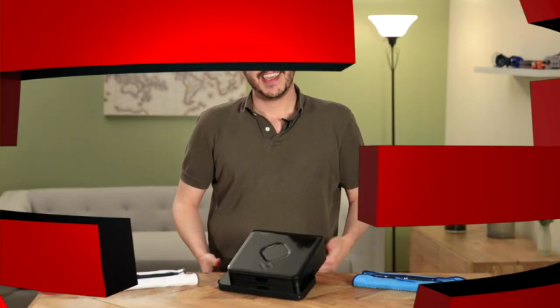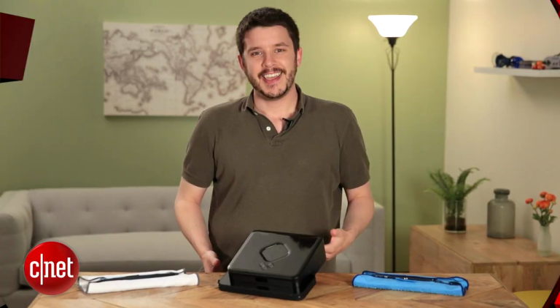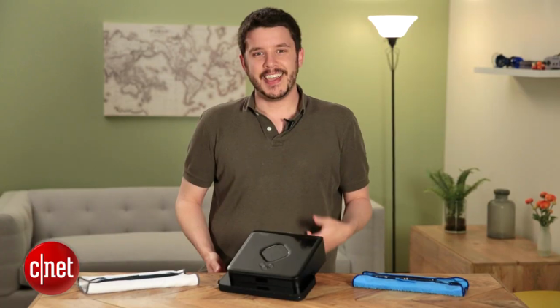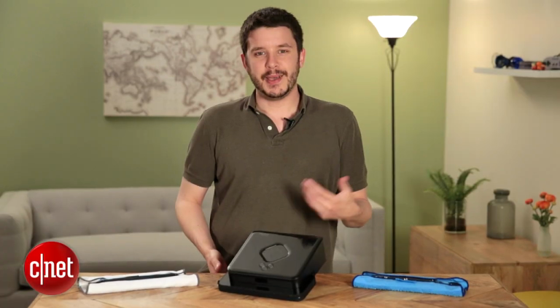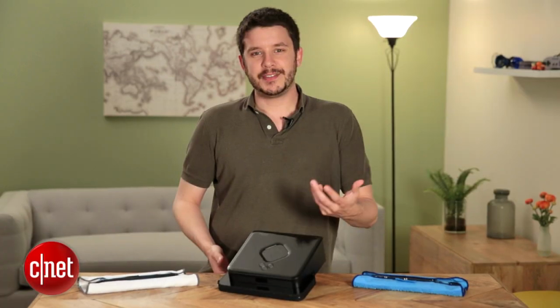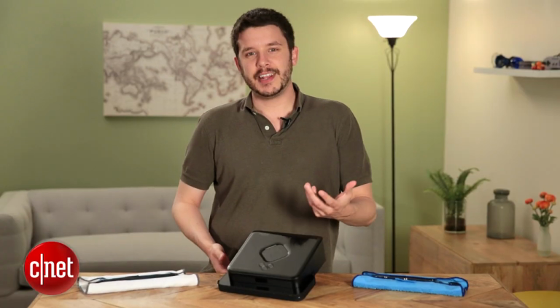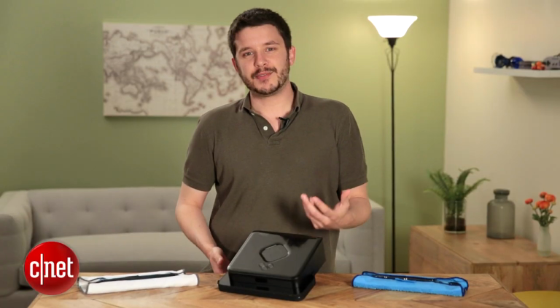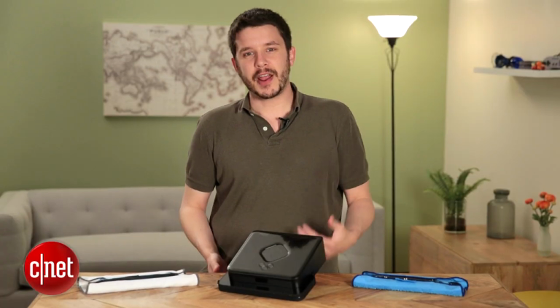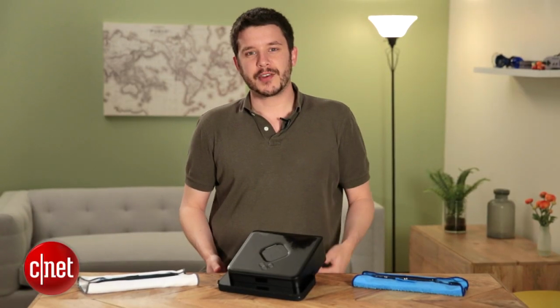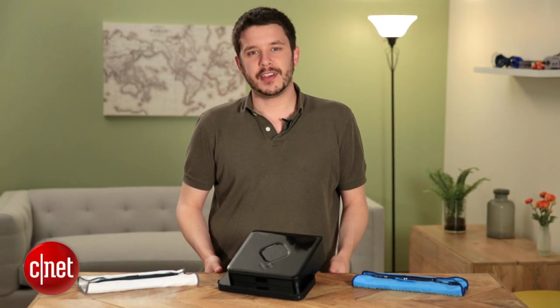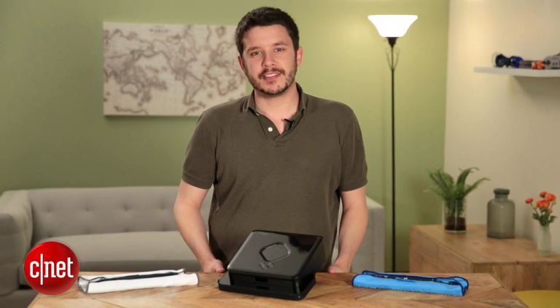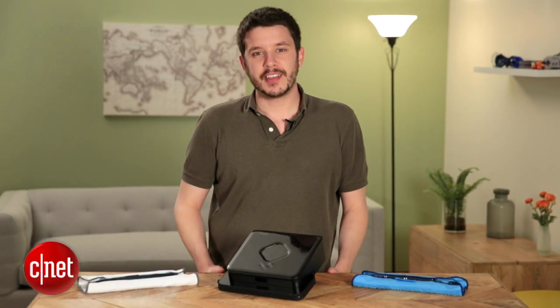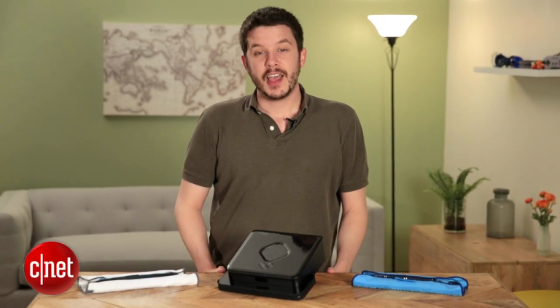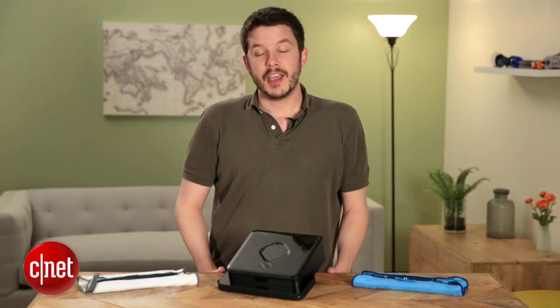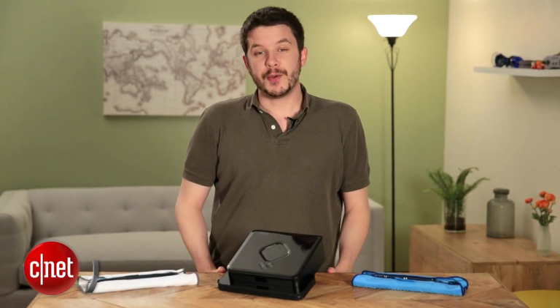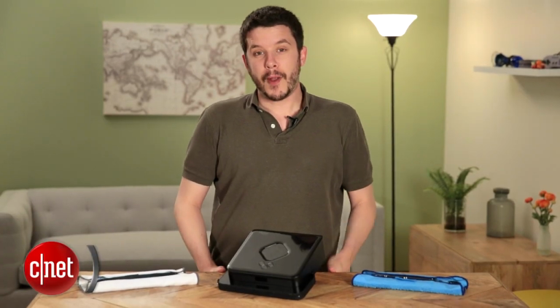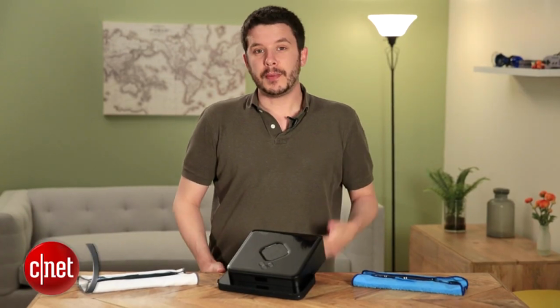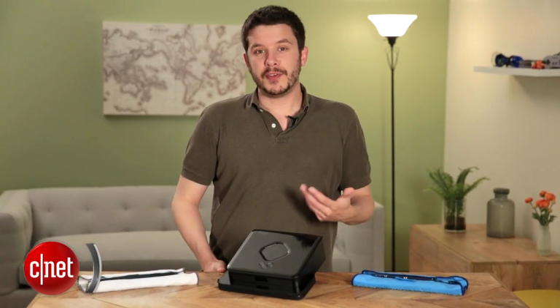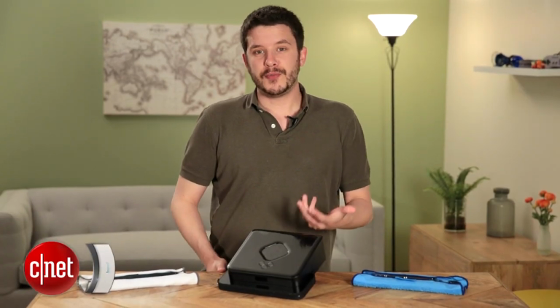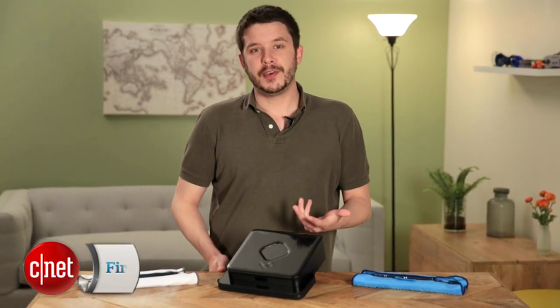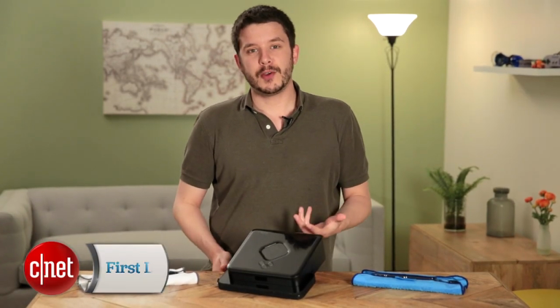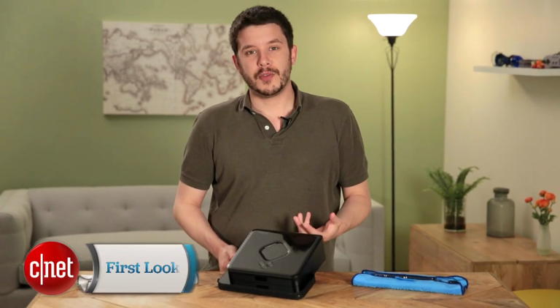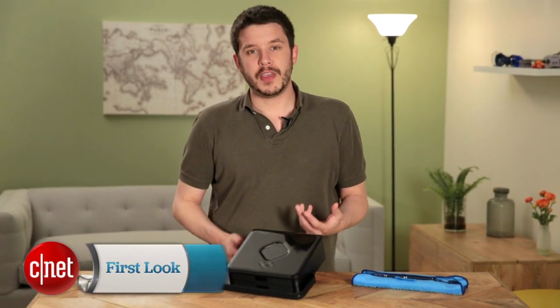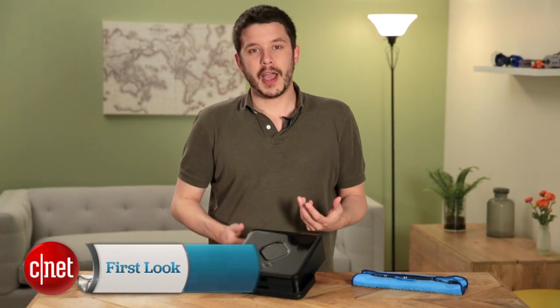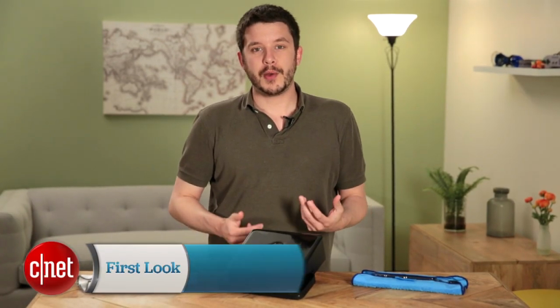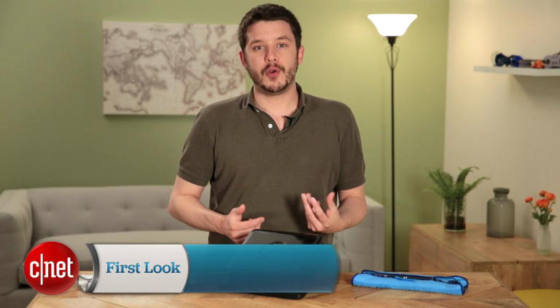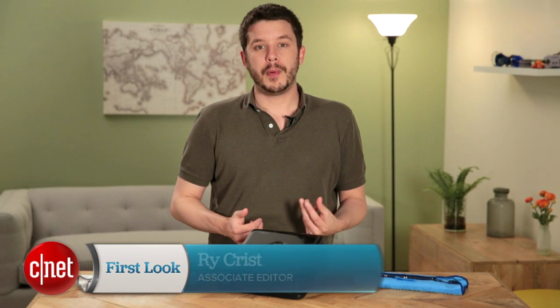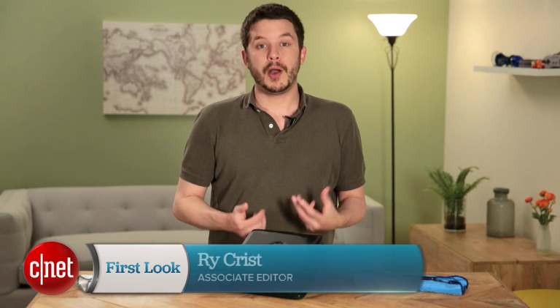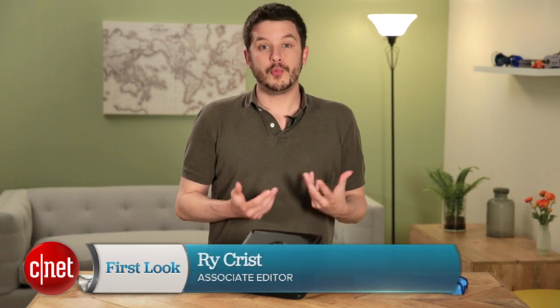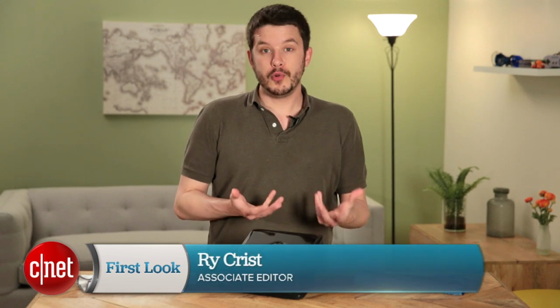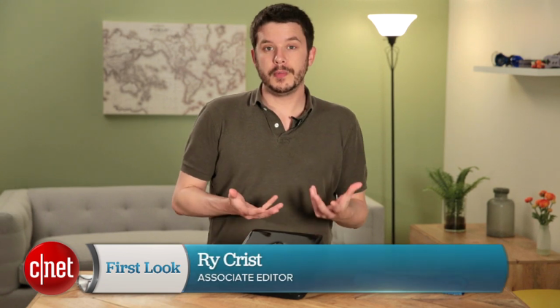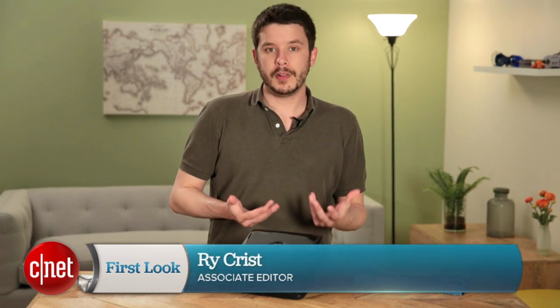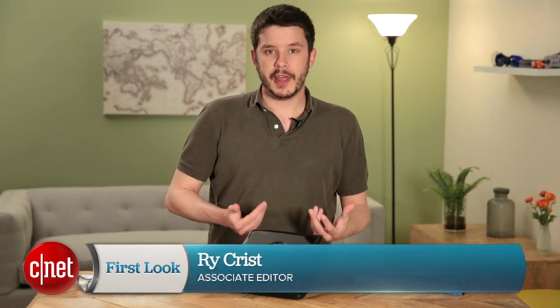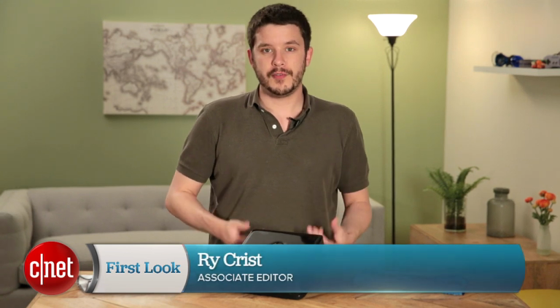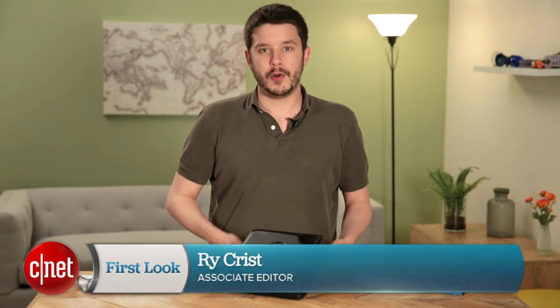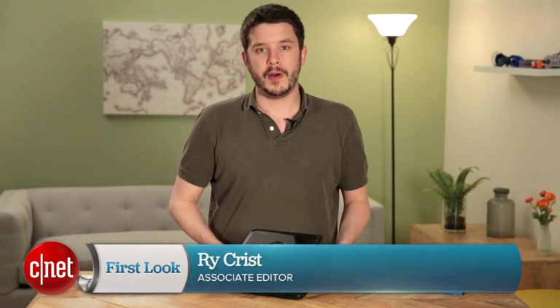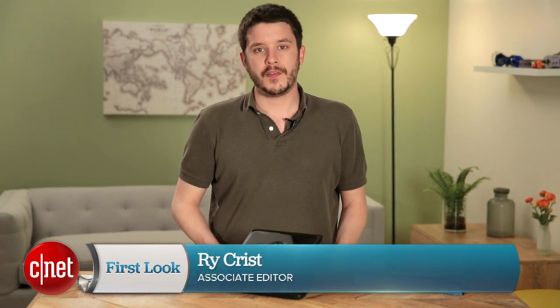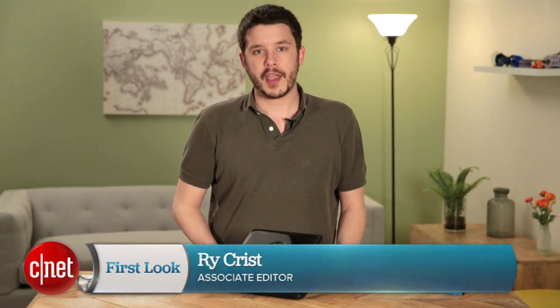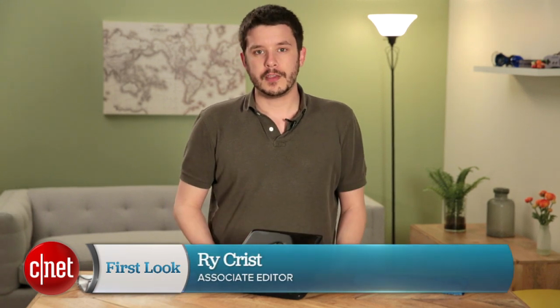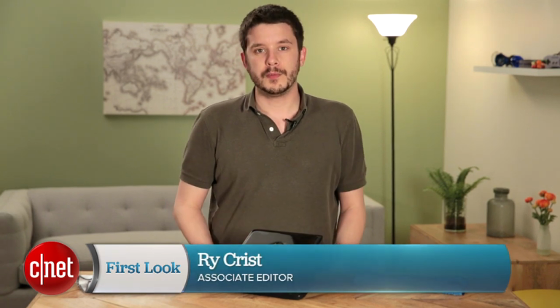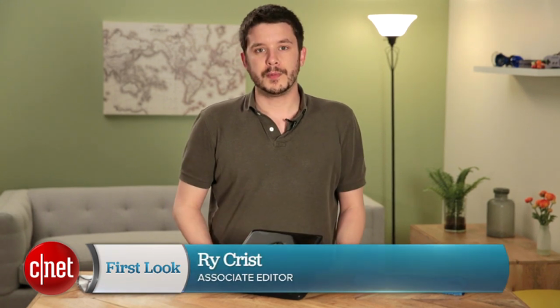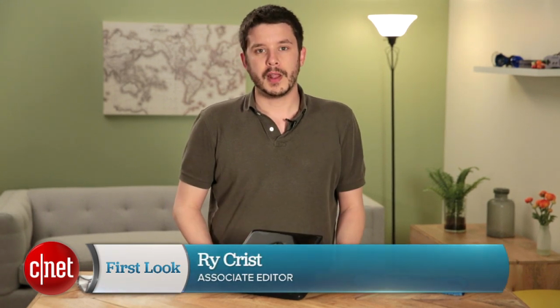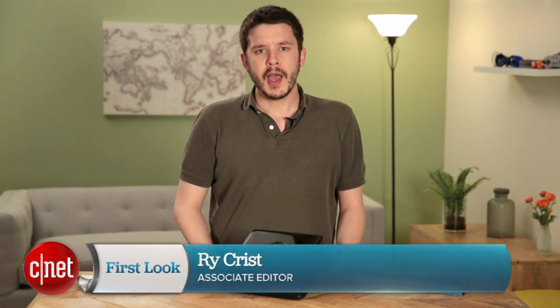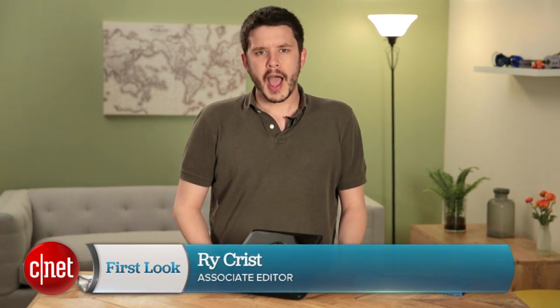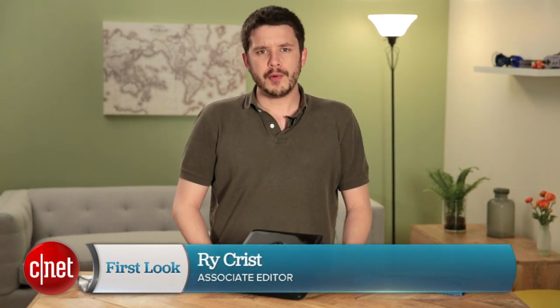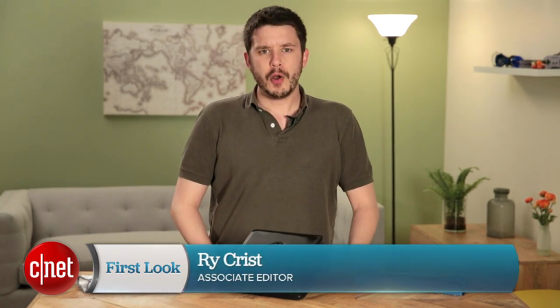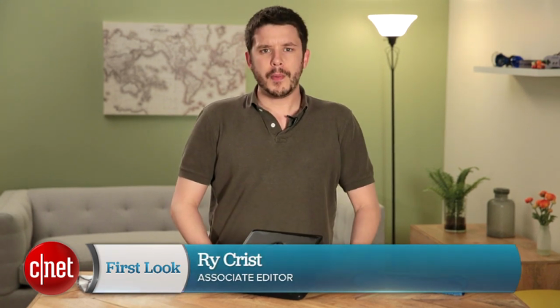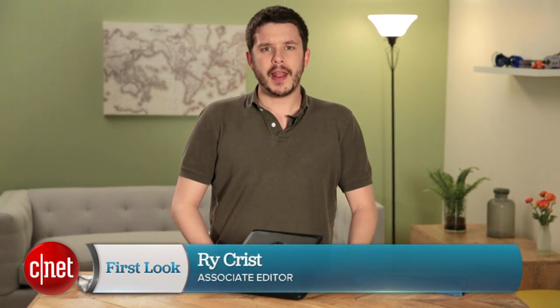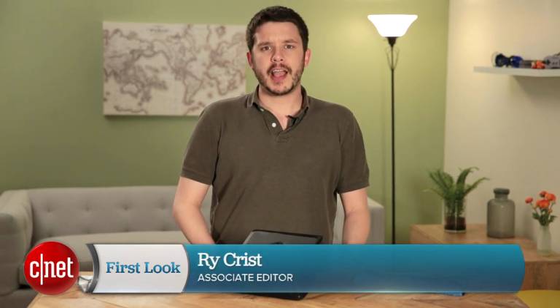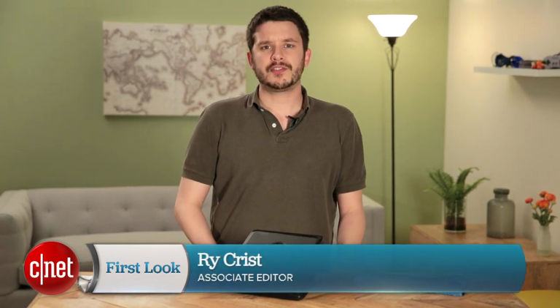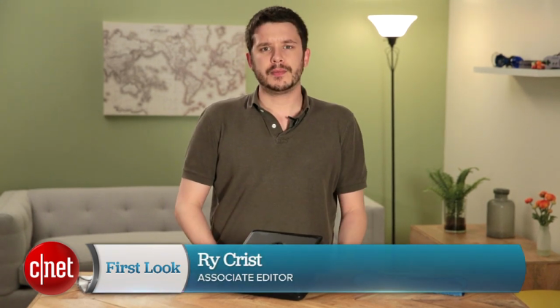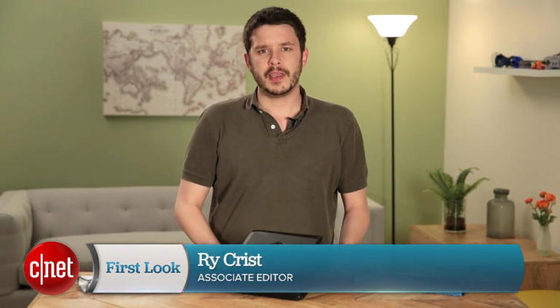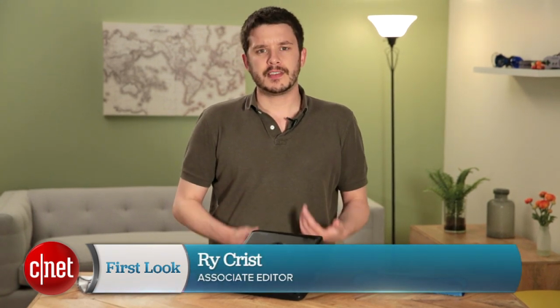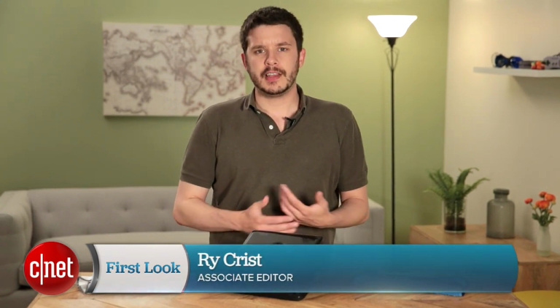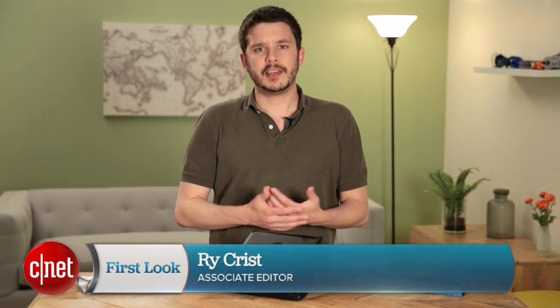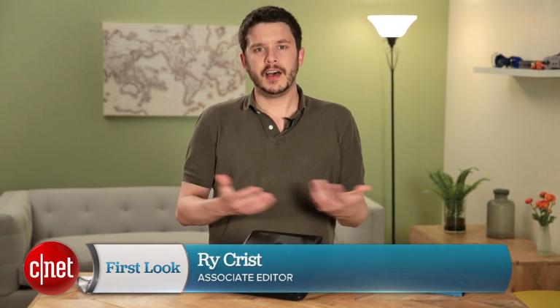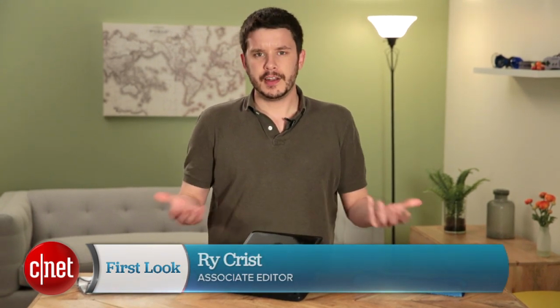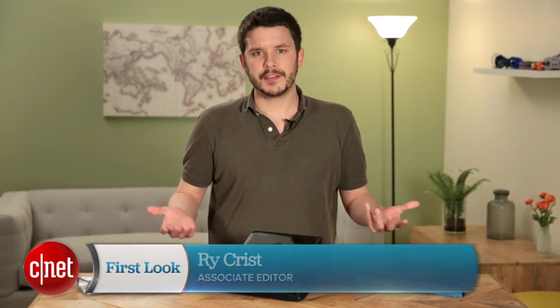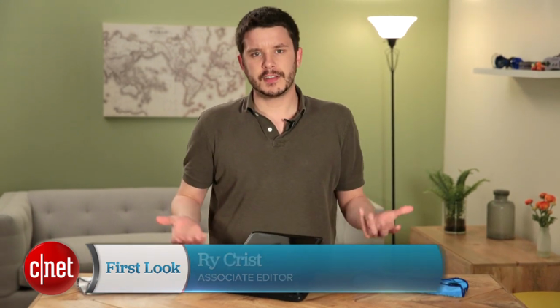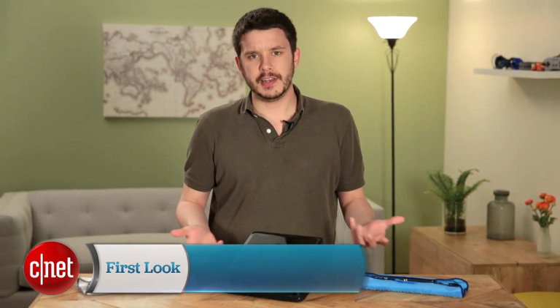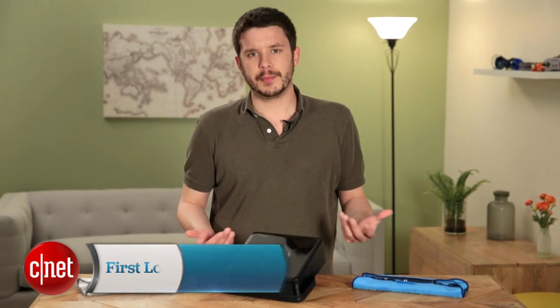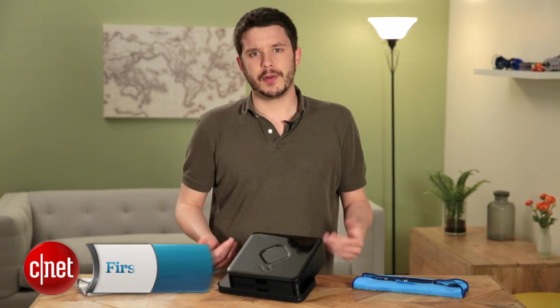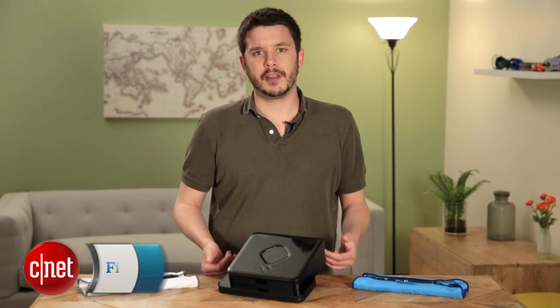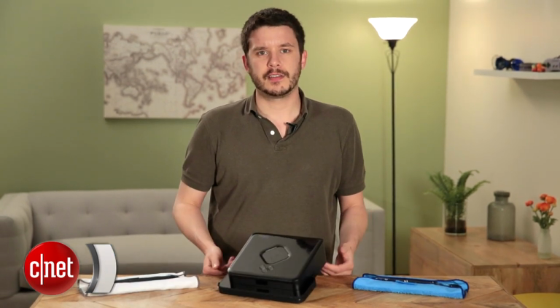Hey, I'm Ryan Crist. You're probably familiar with the iRobot Roomba line of robot vacuums, but iRobot actually makes a ton of cleaning products.